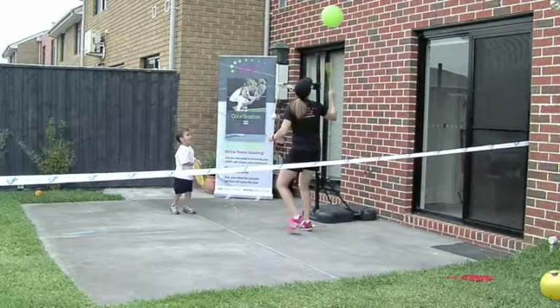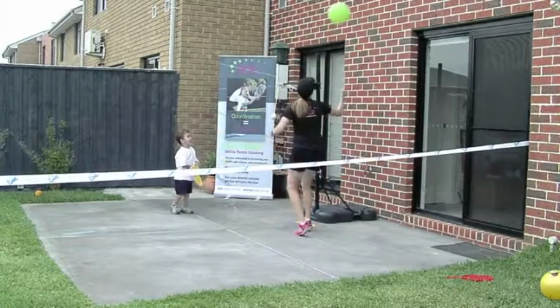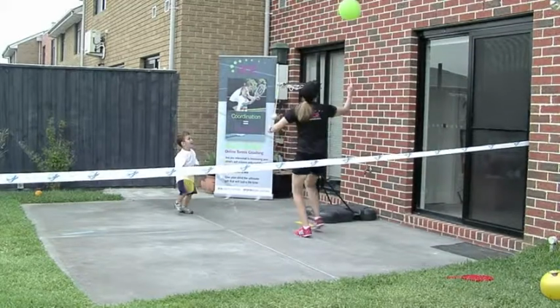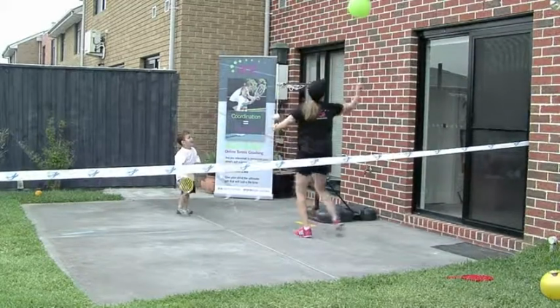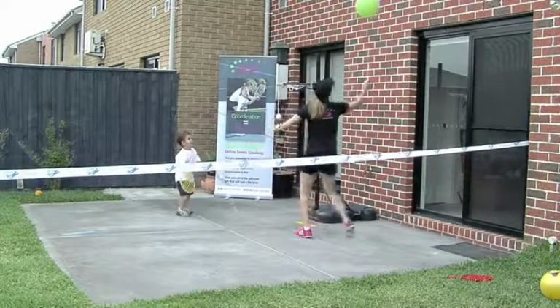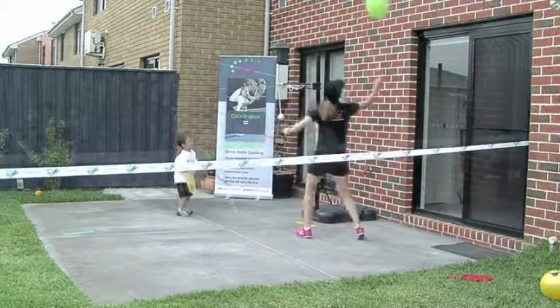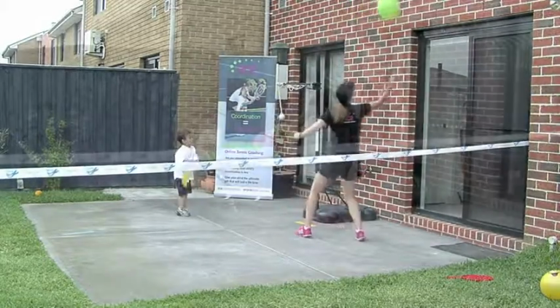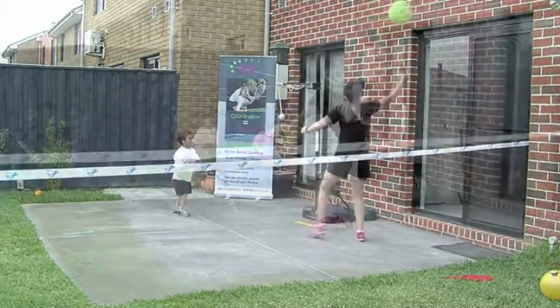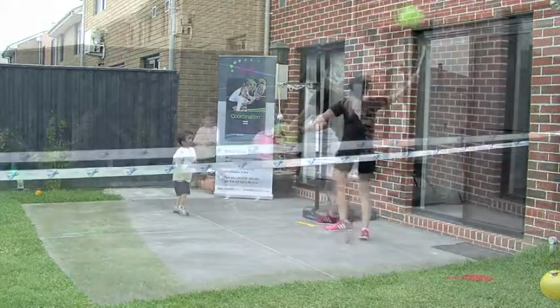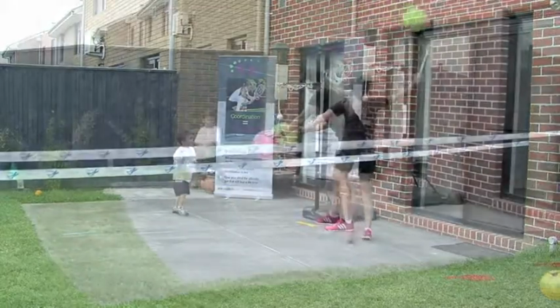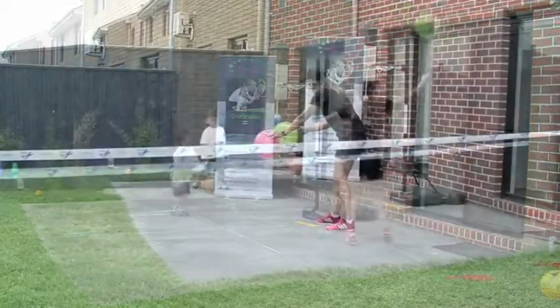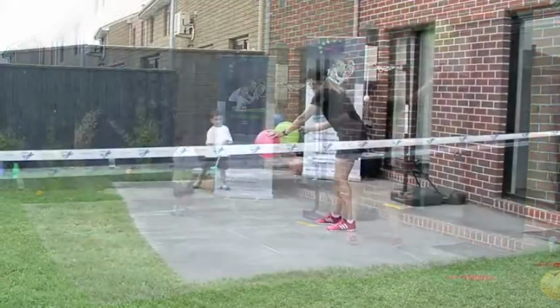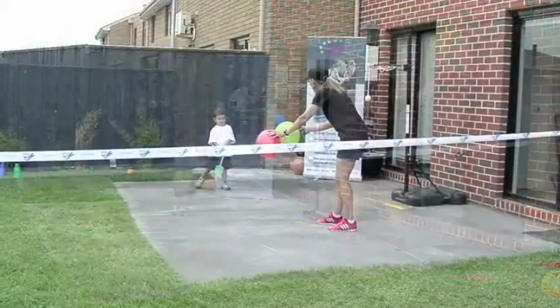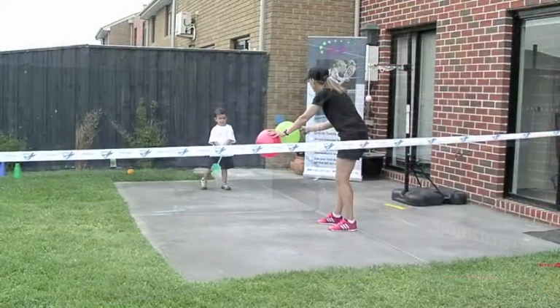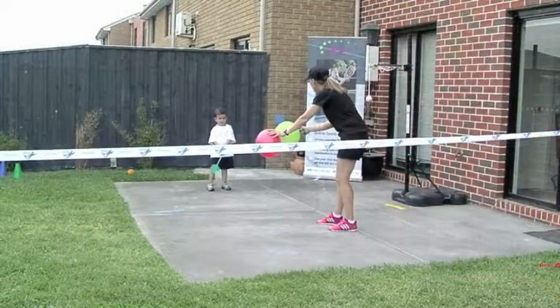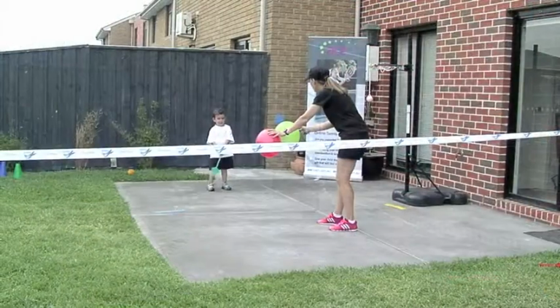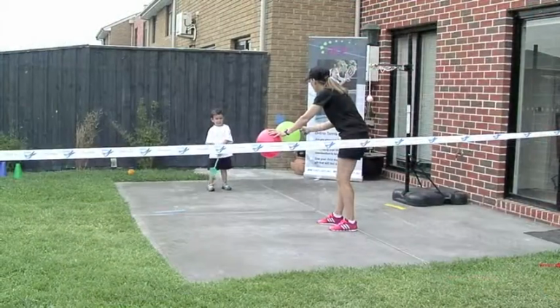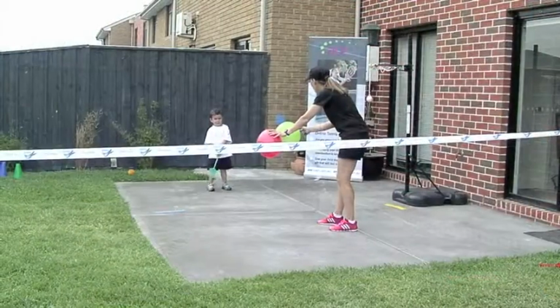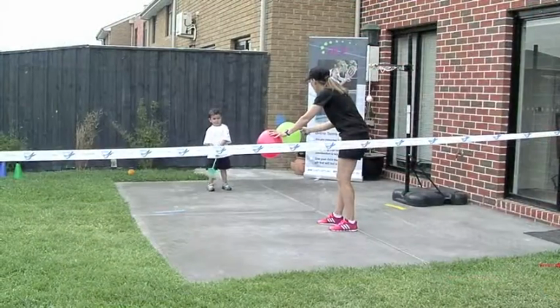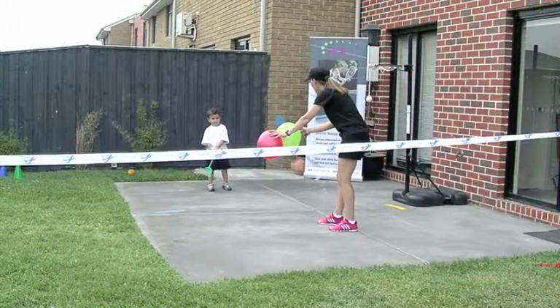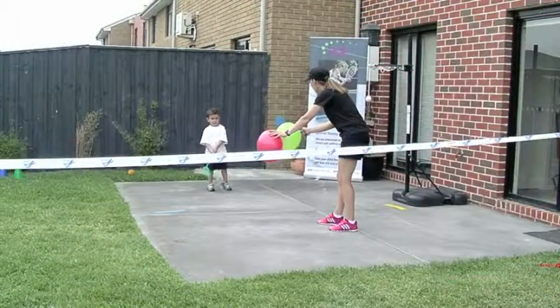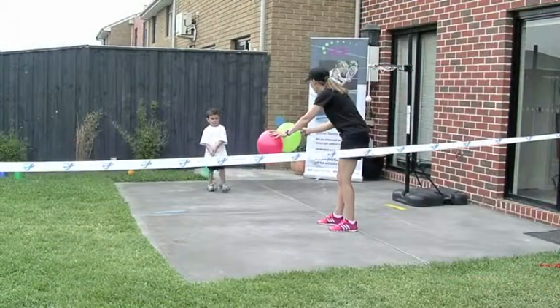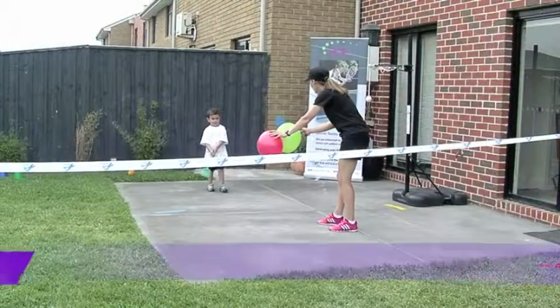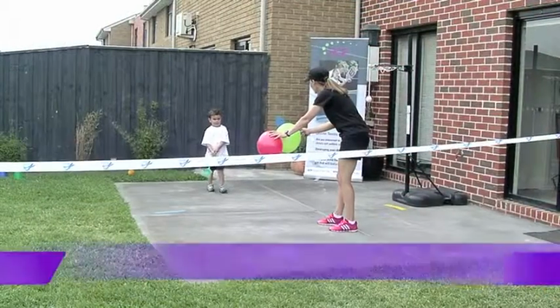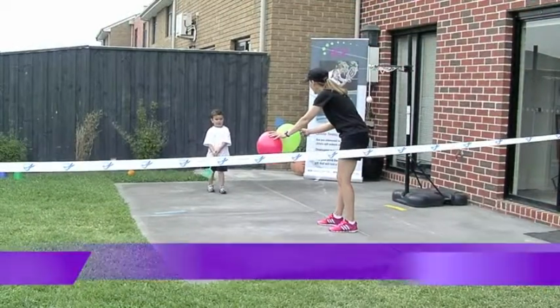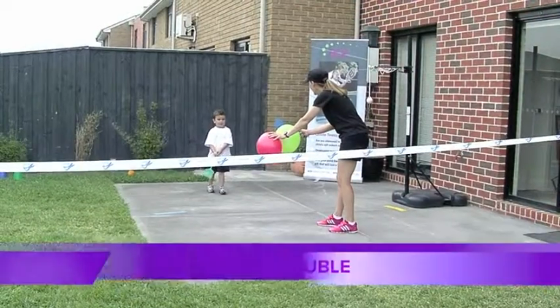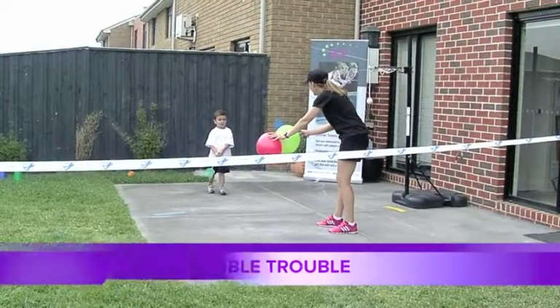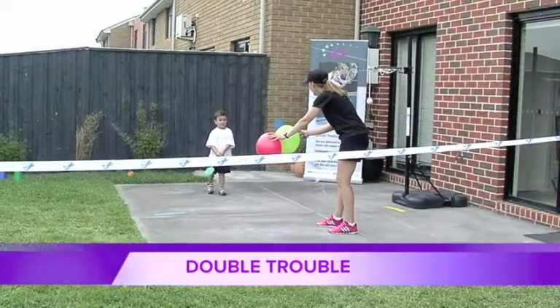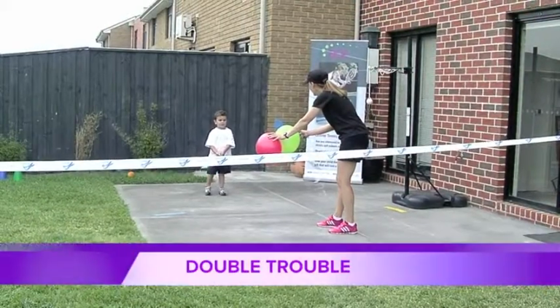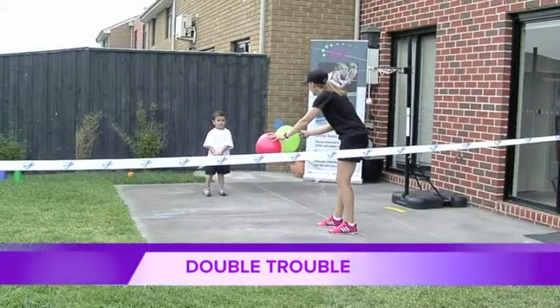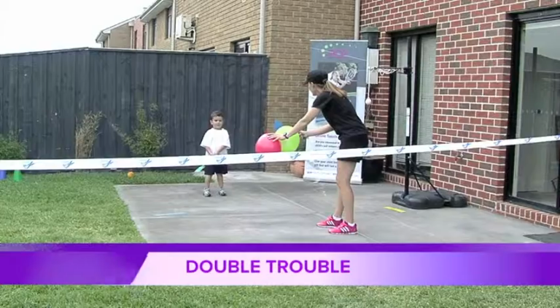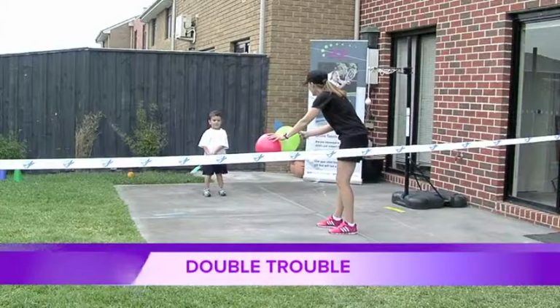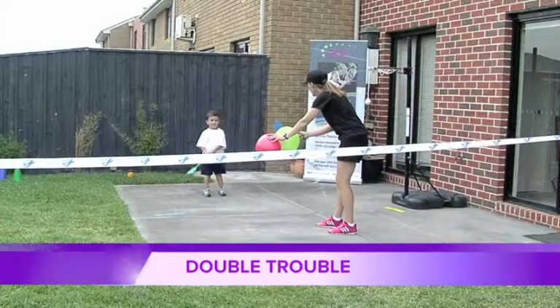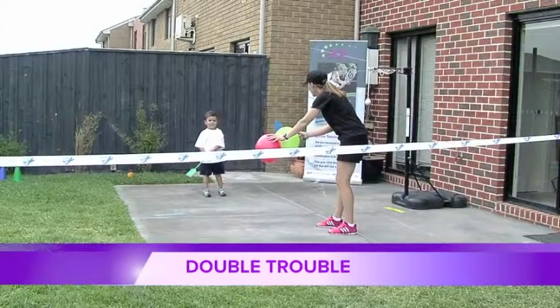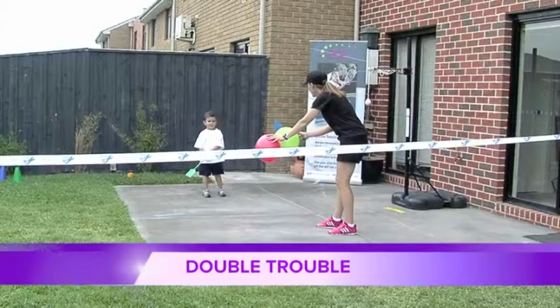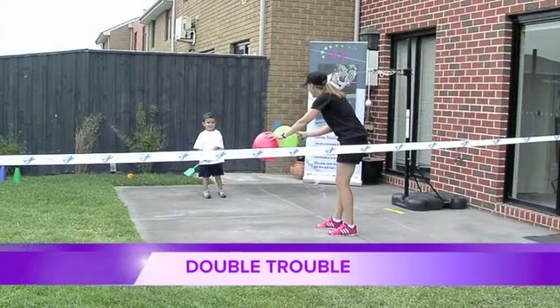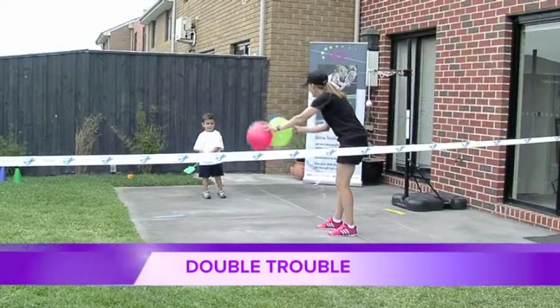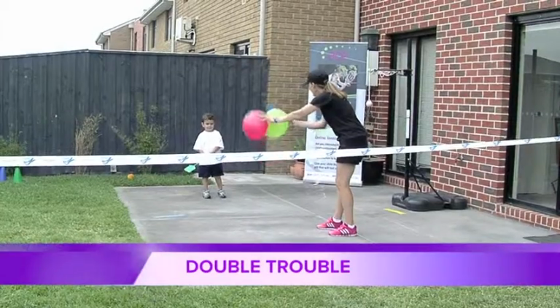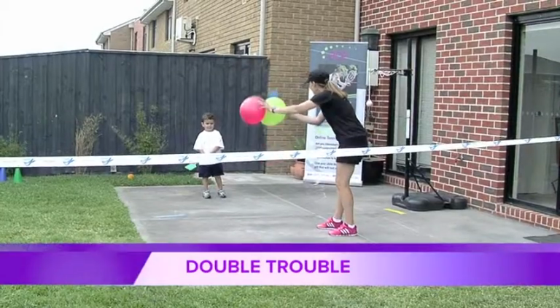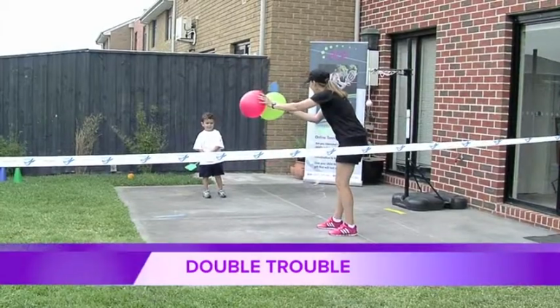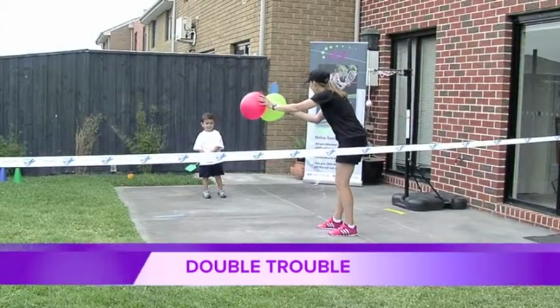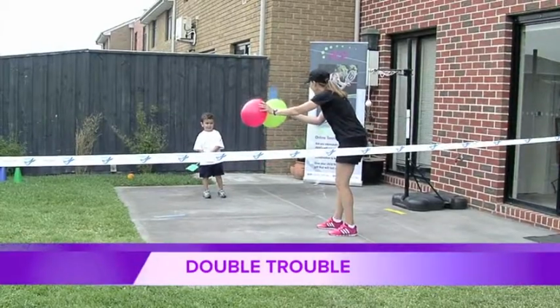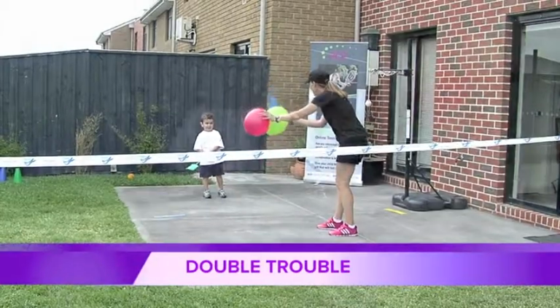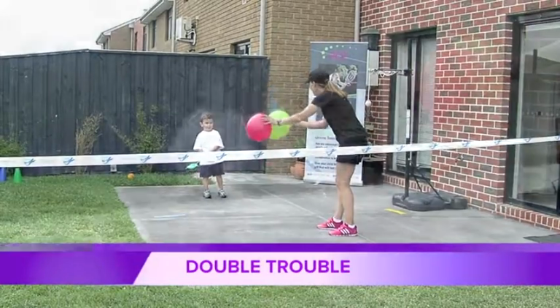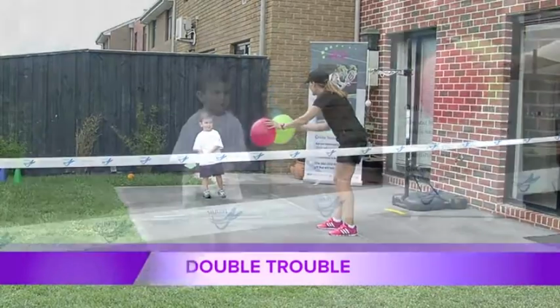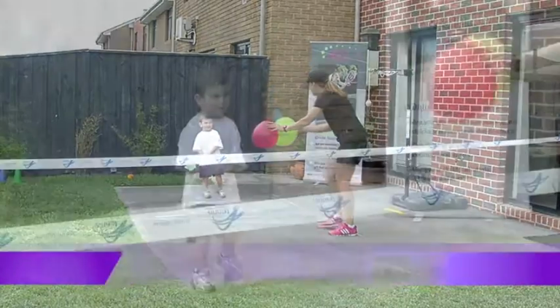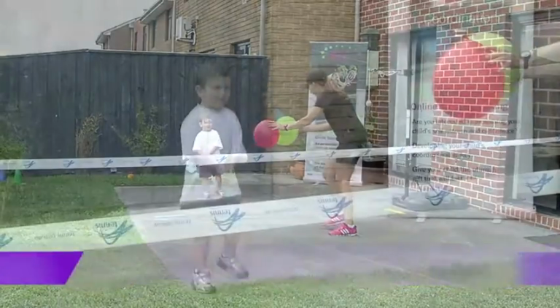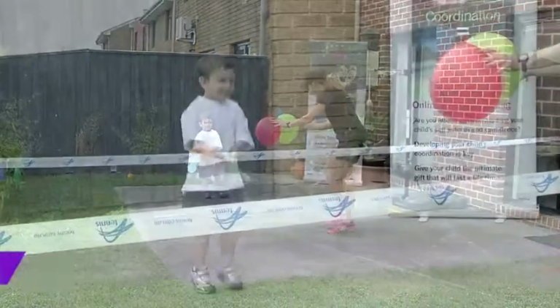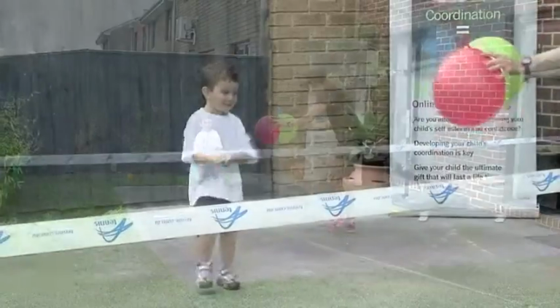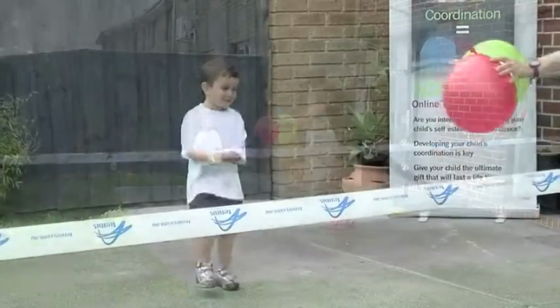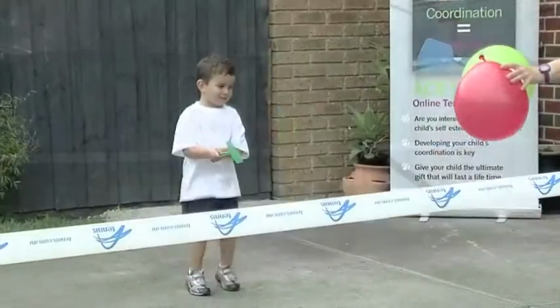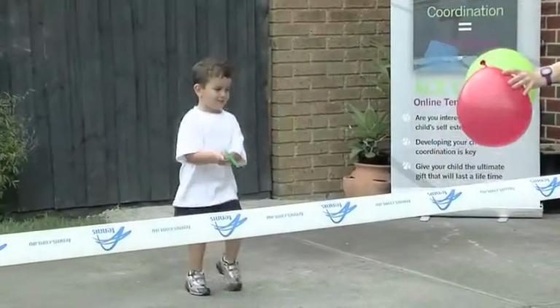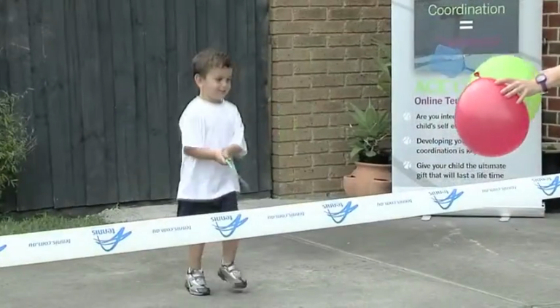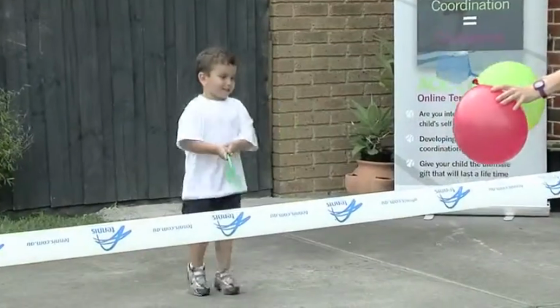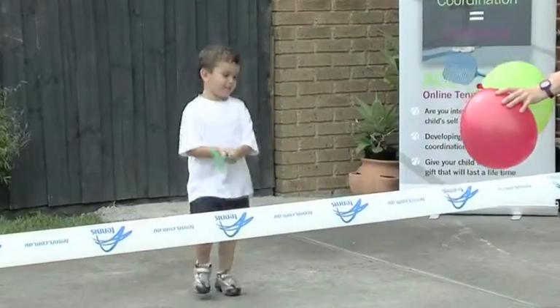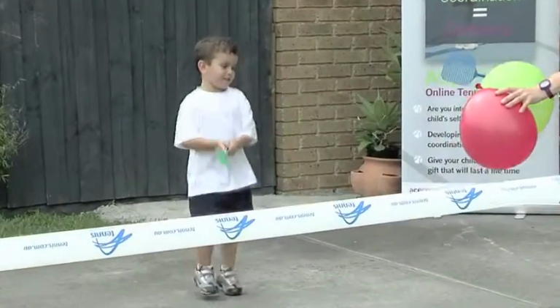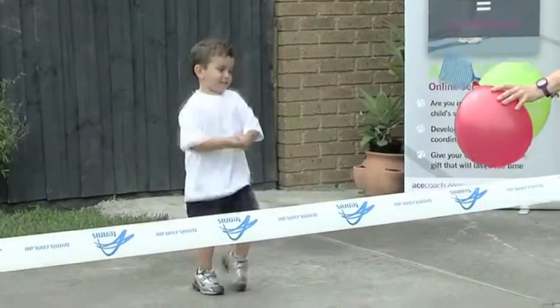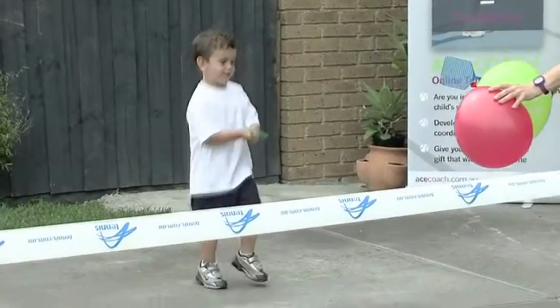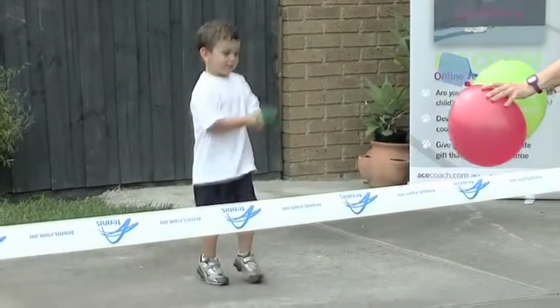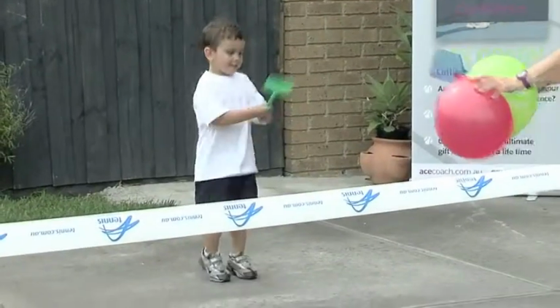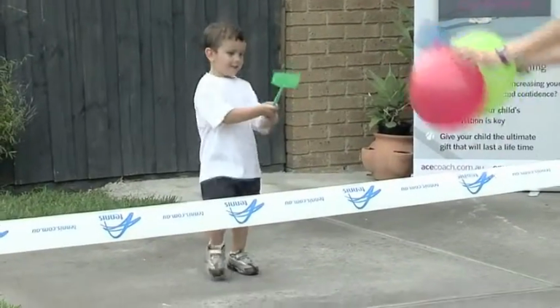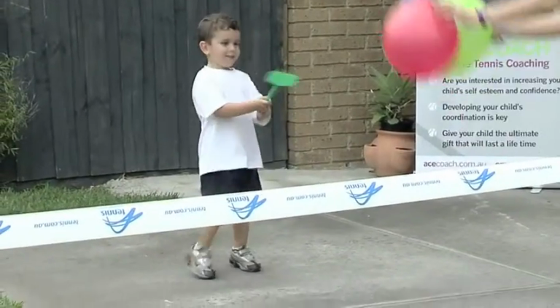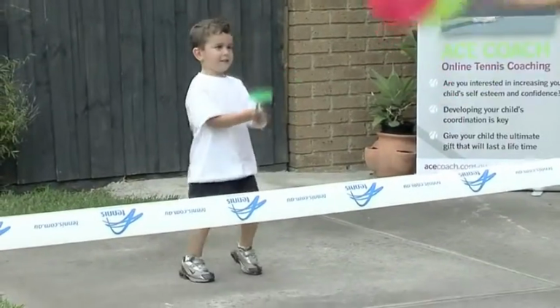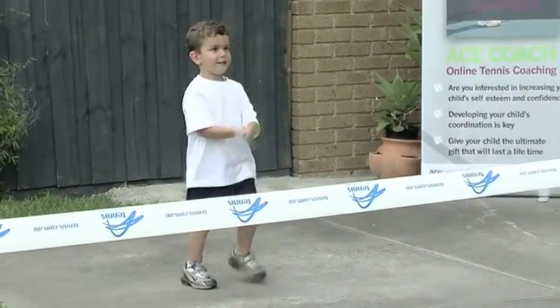Good. Now this is called double trouble, because we have two balloons. Hot lava, here we go. Good luck!